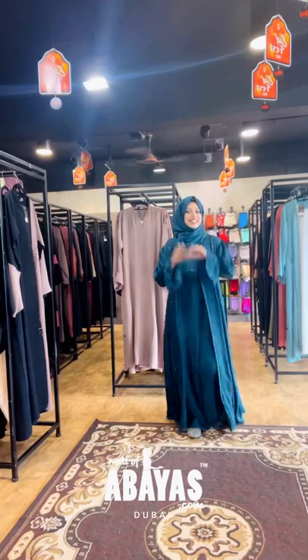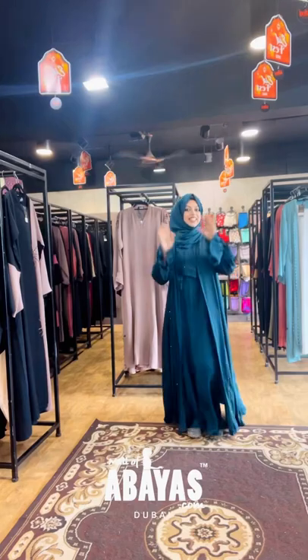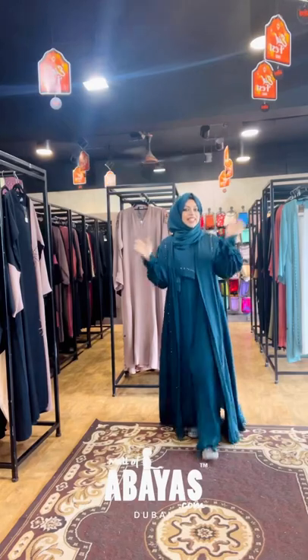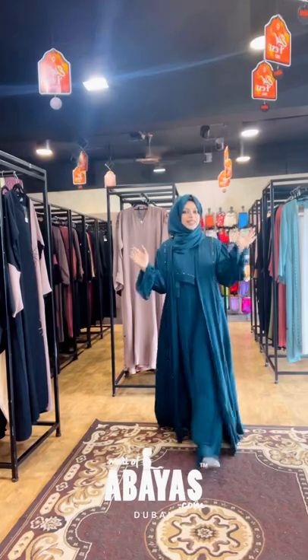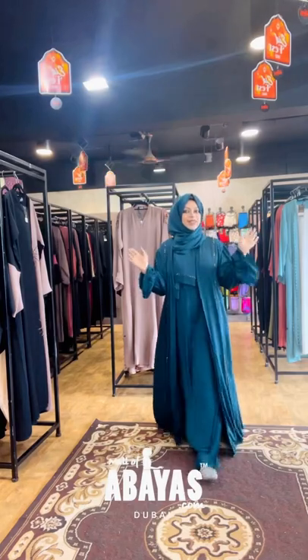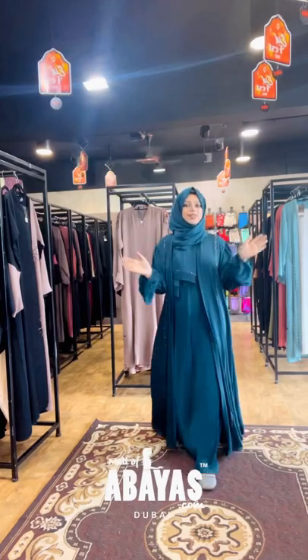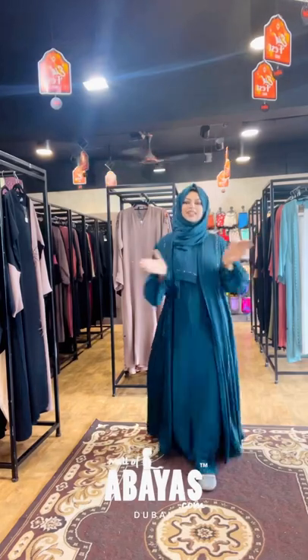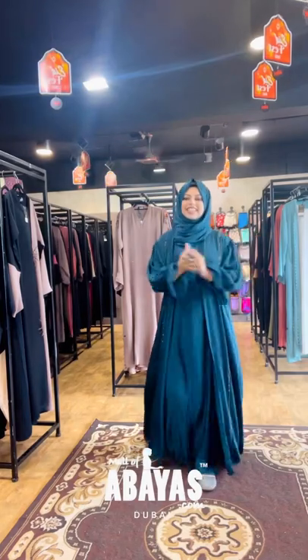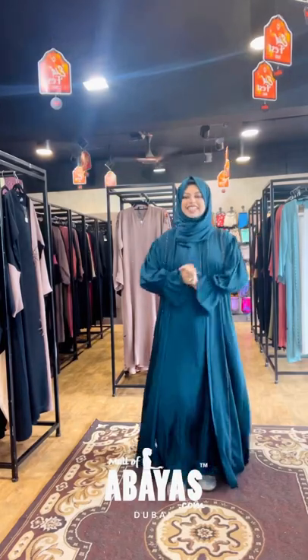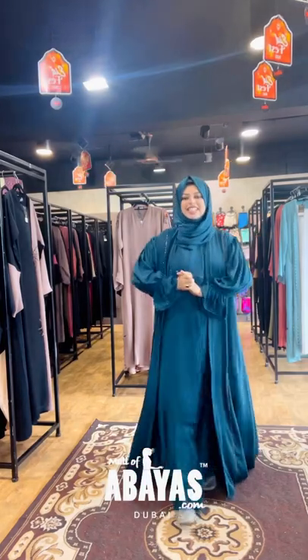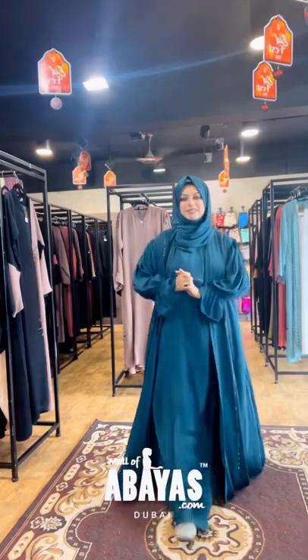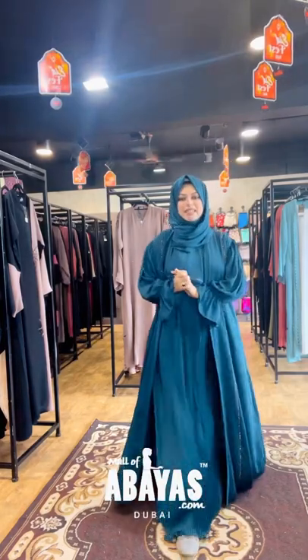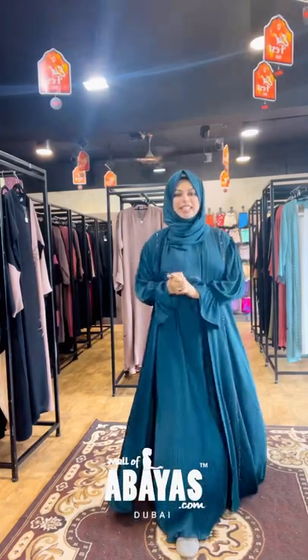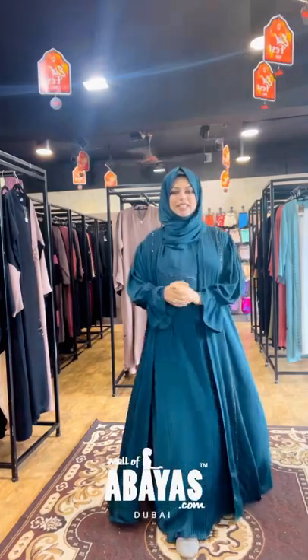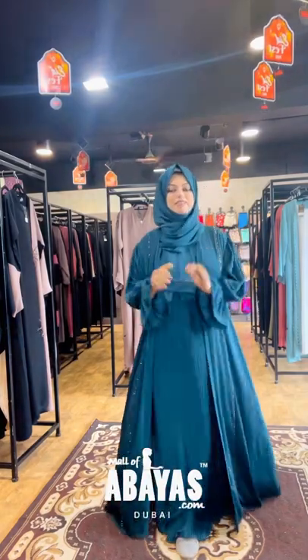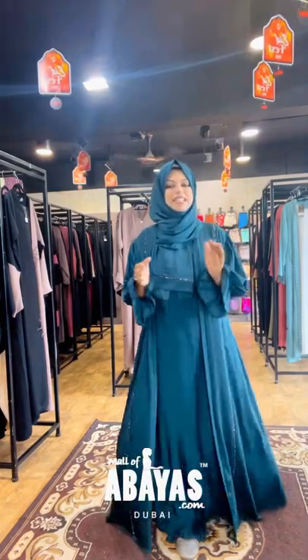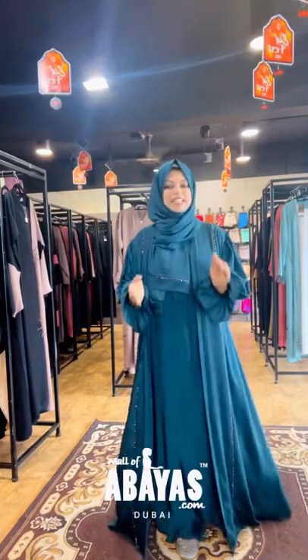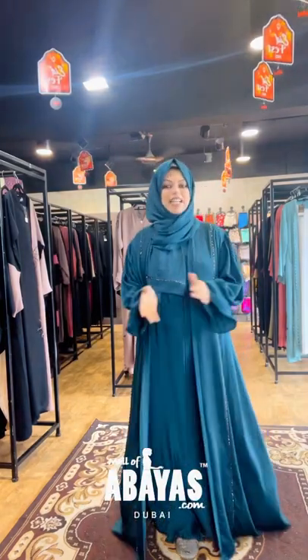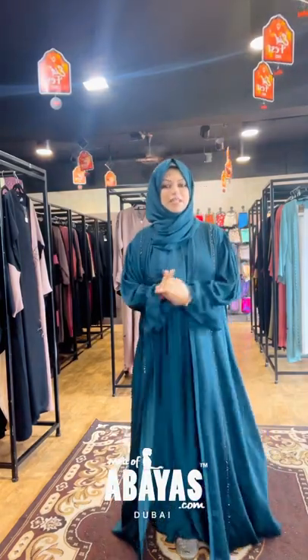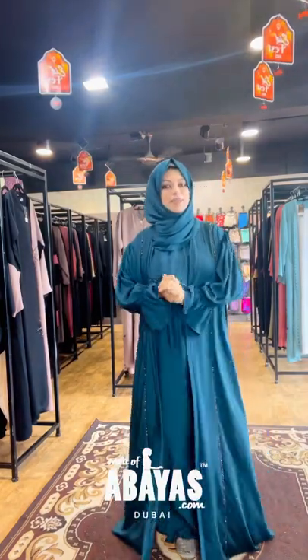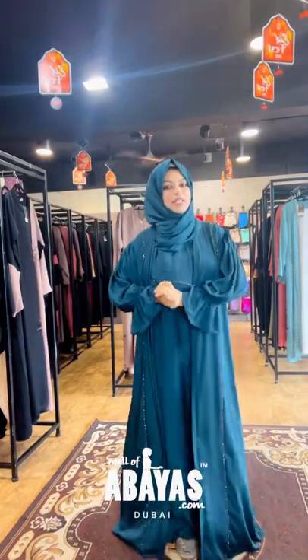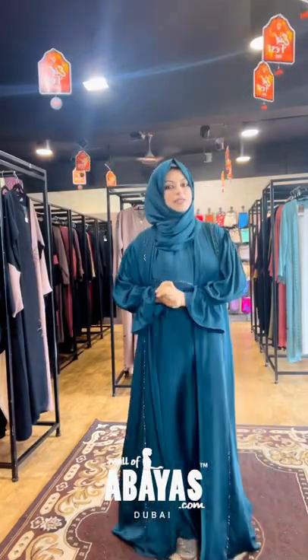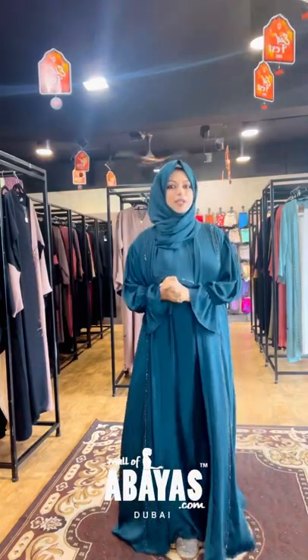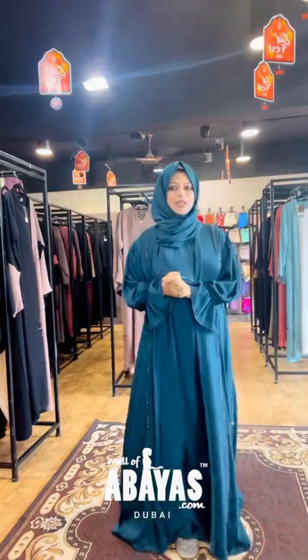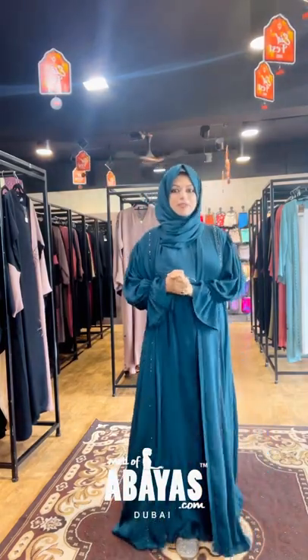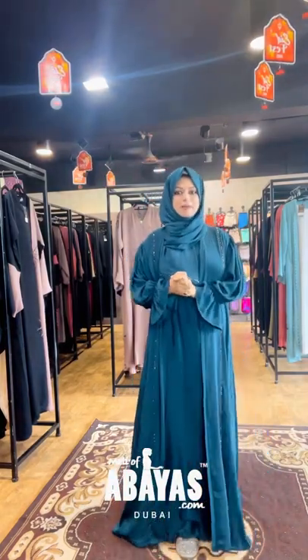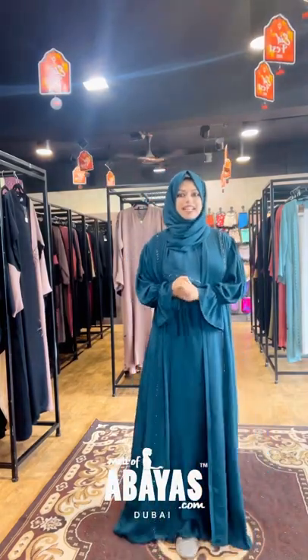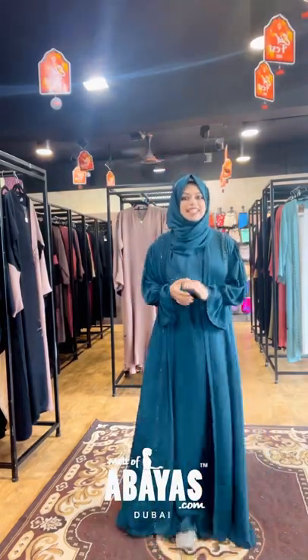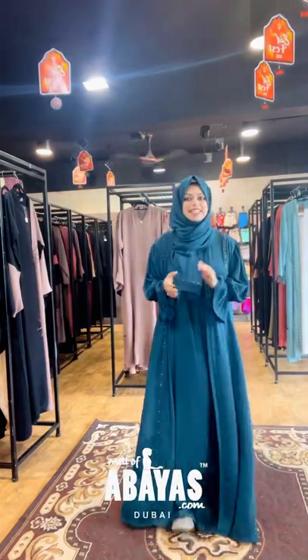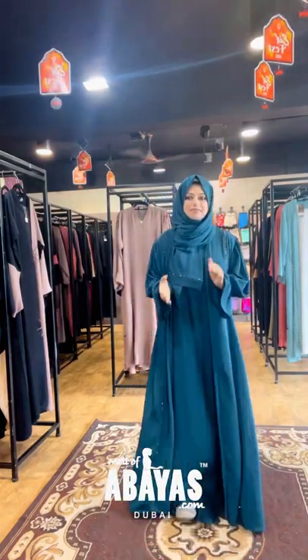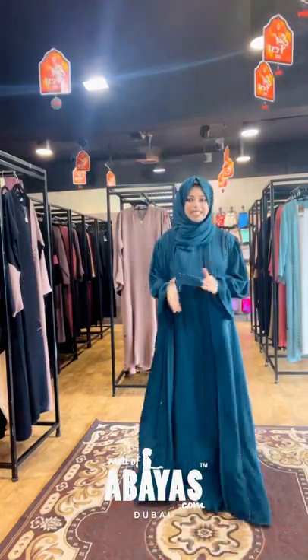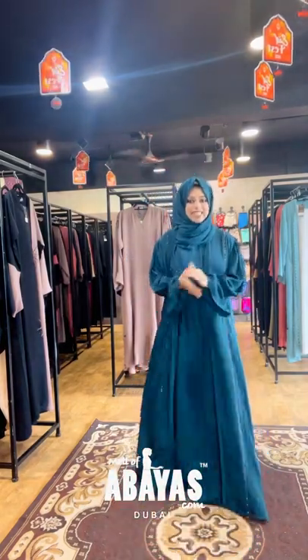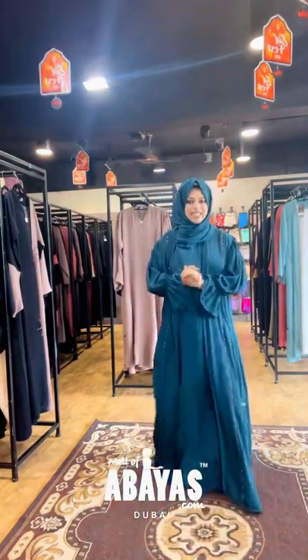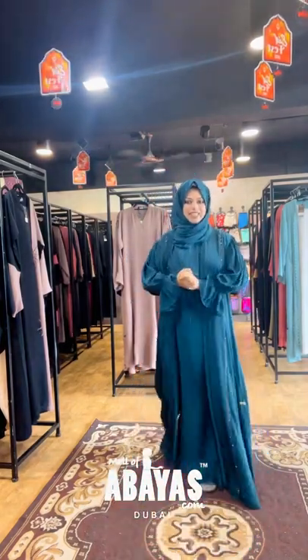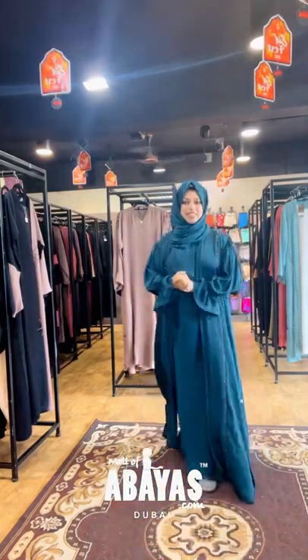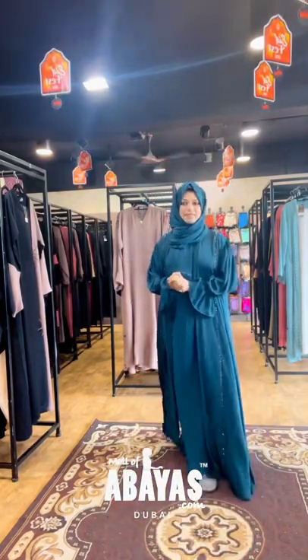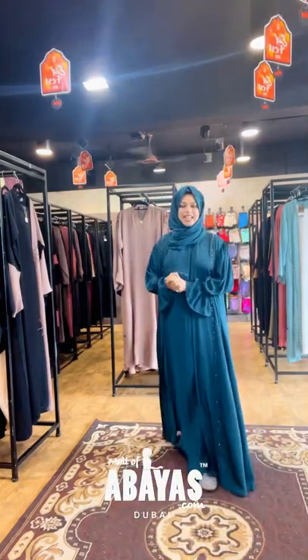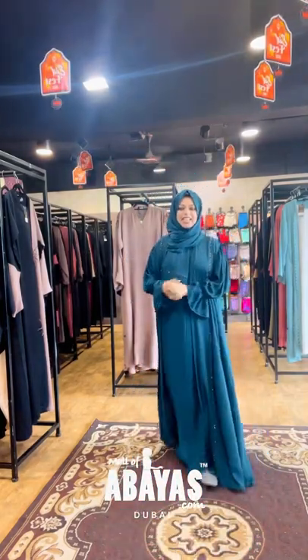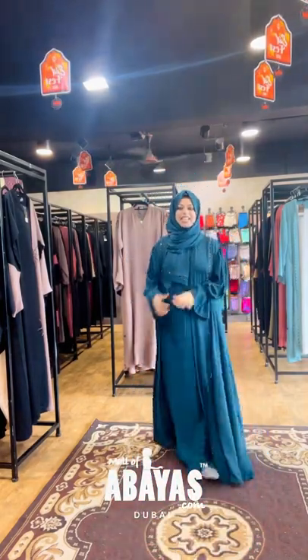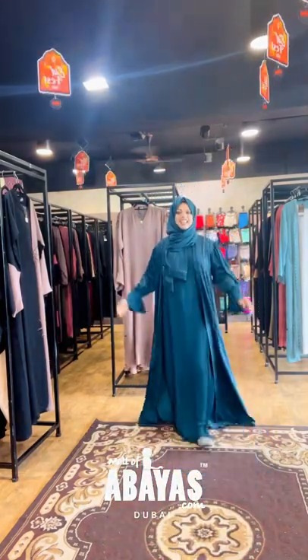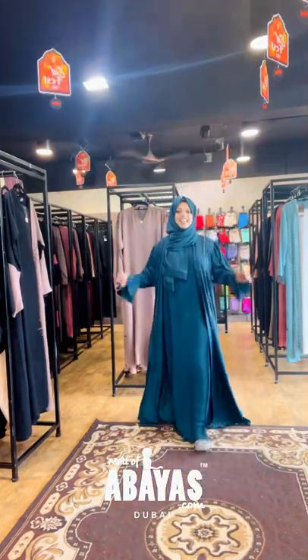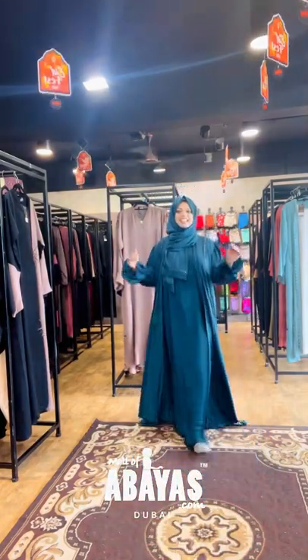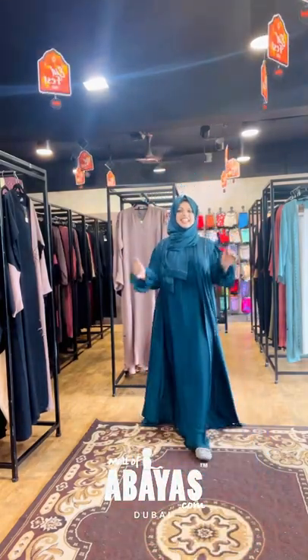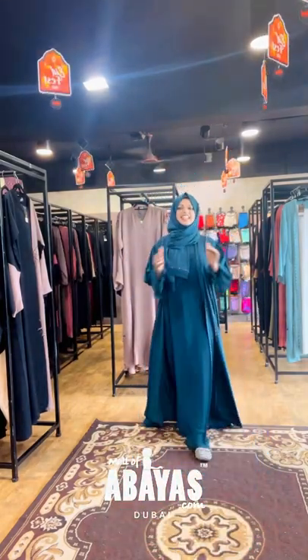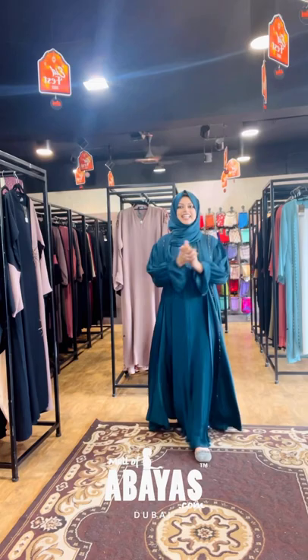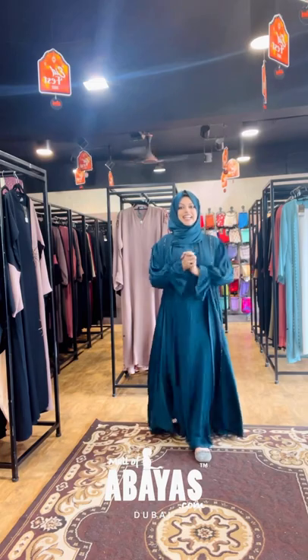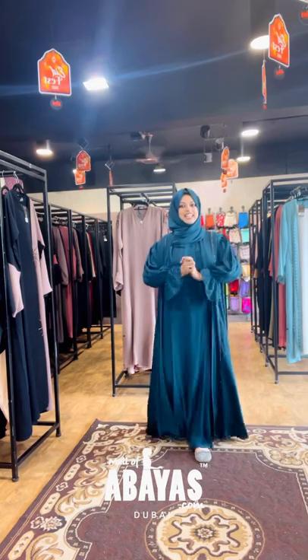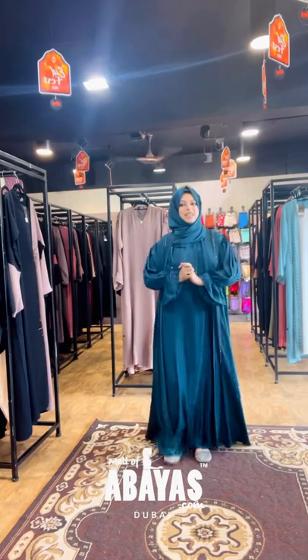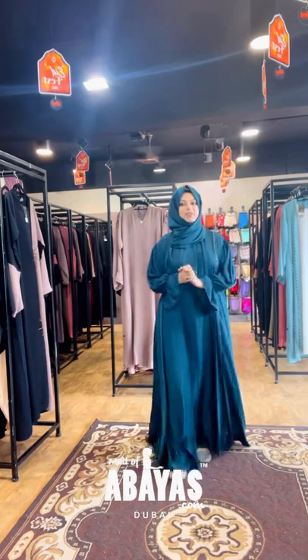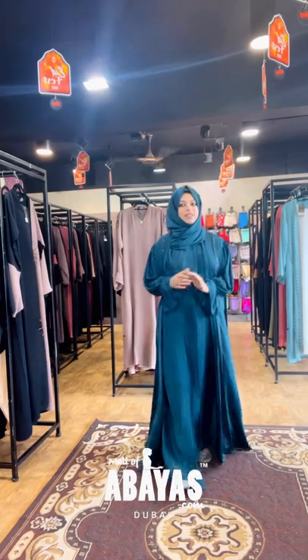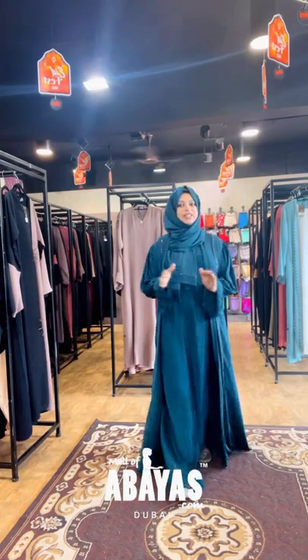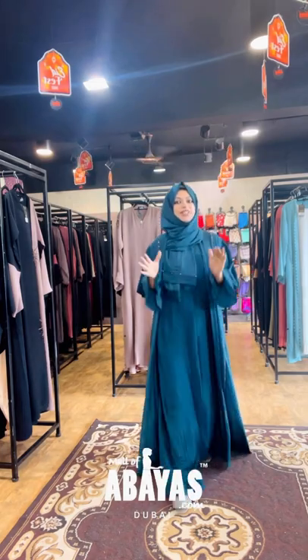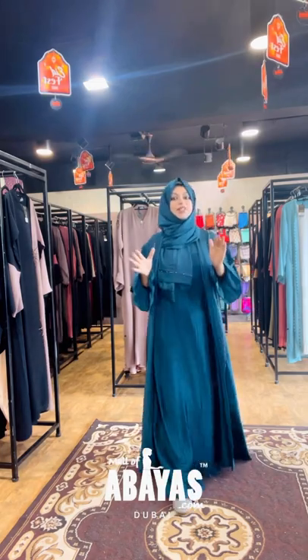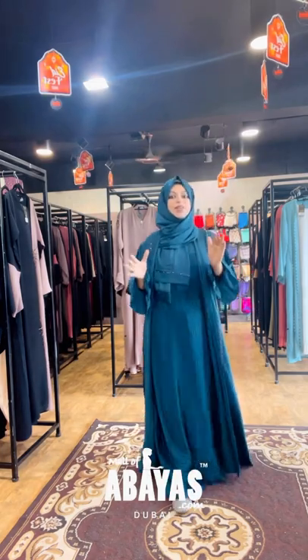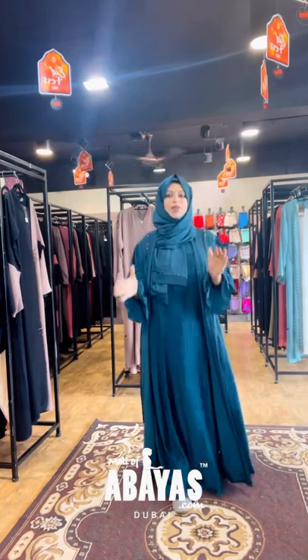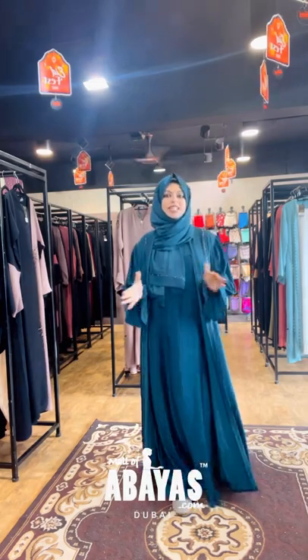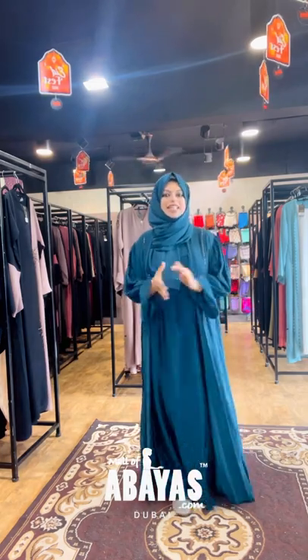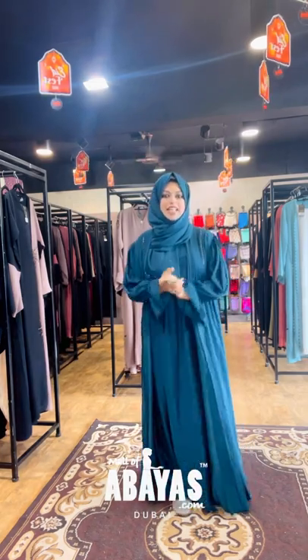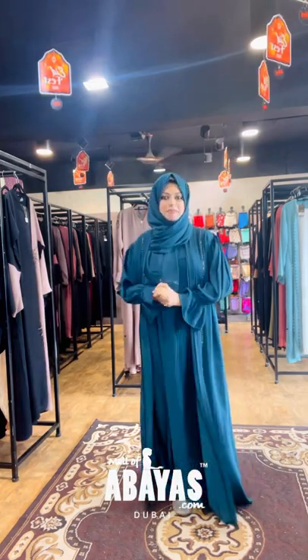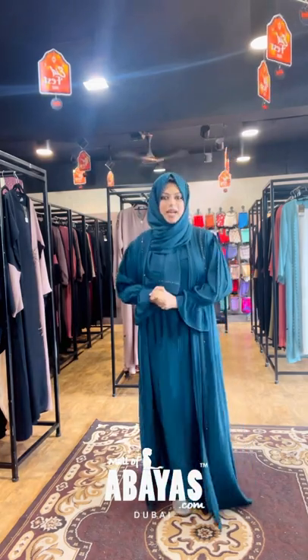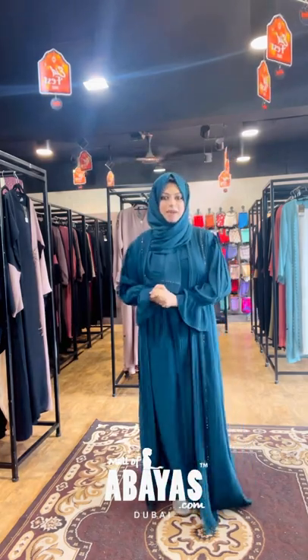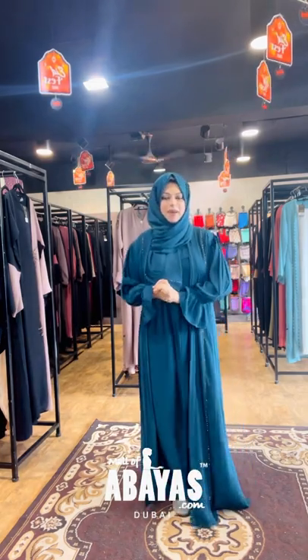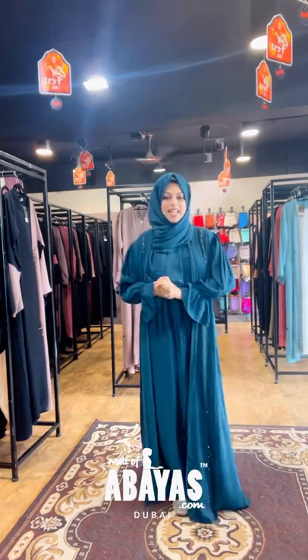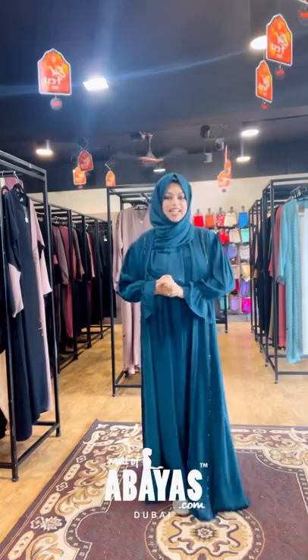Hello! Assalamualaikum! I am using Modofu Baiyaz. This is a coat type of Abaya.